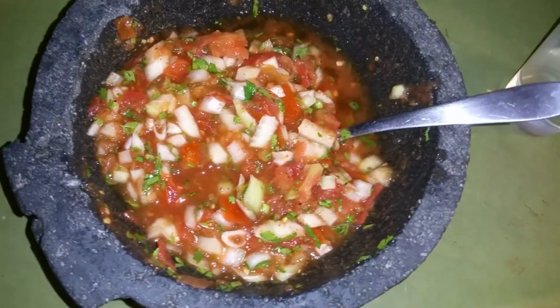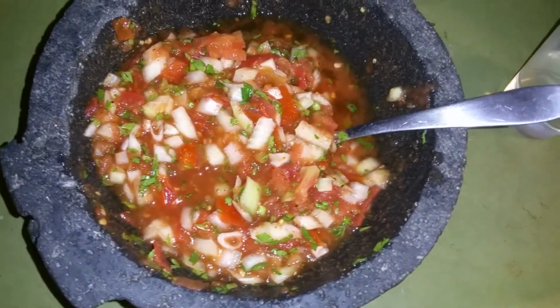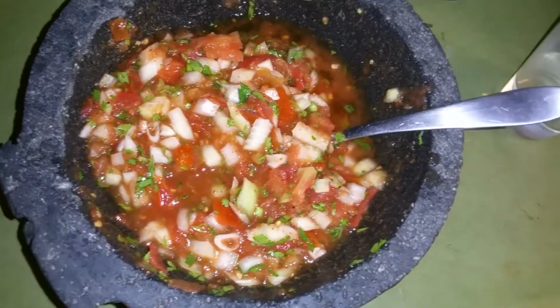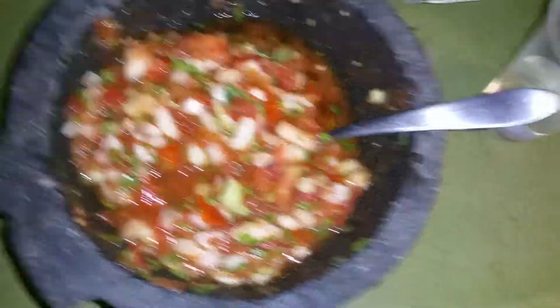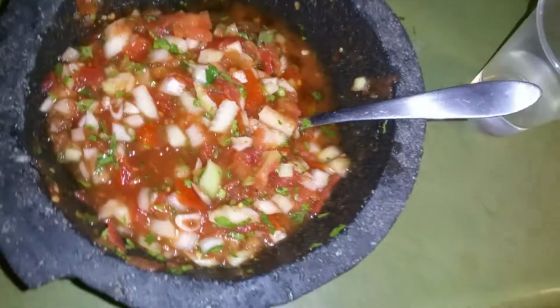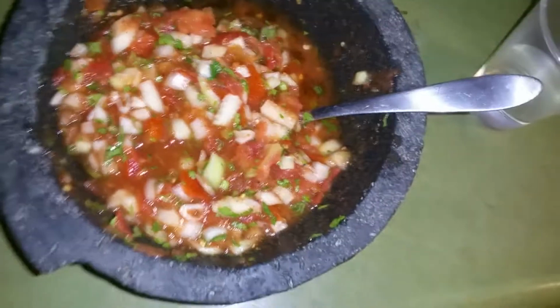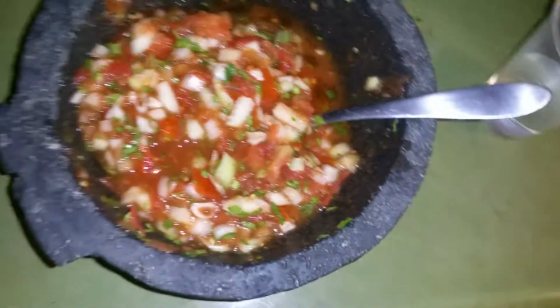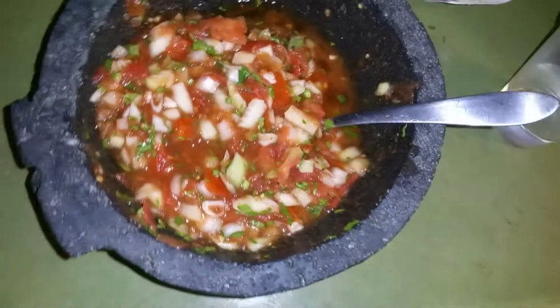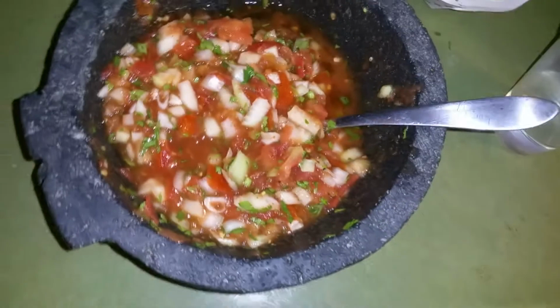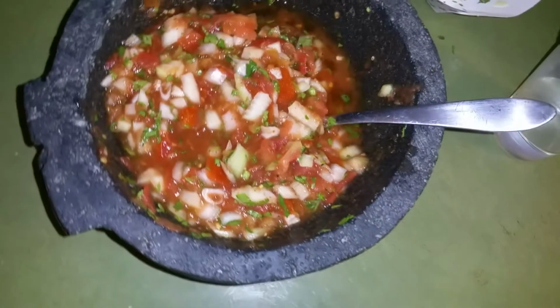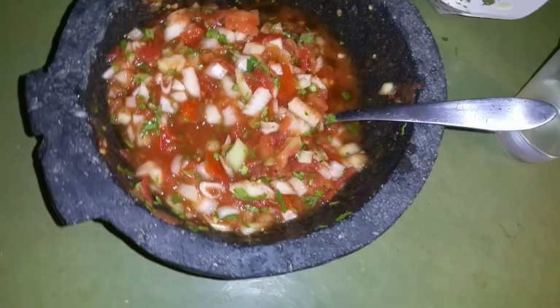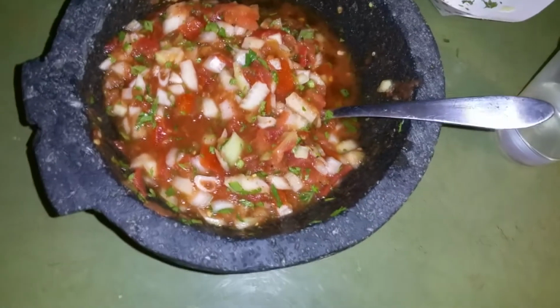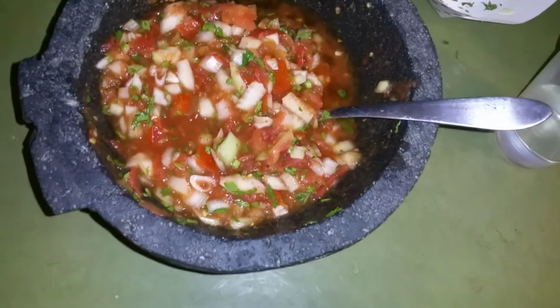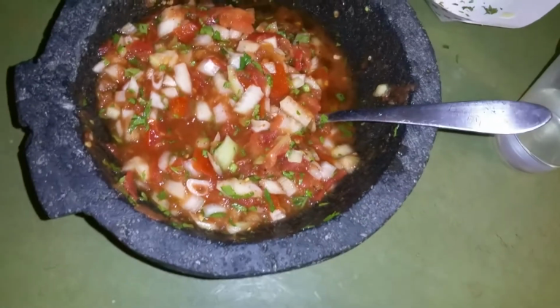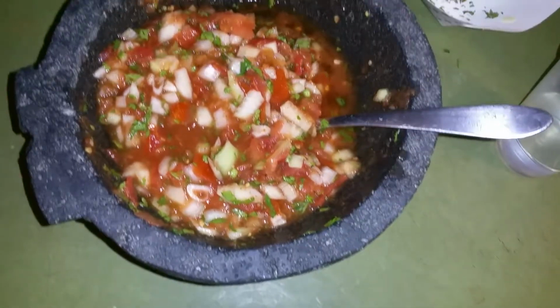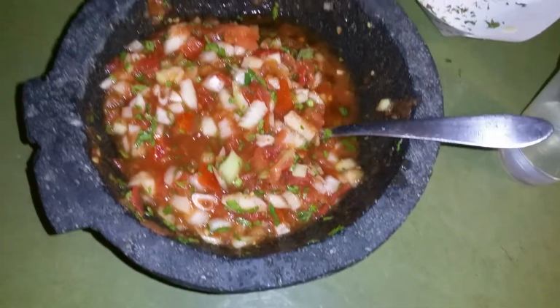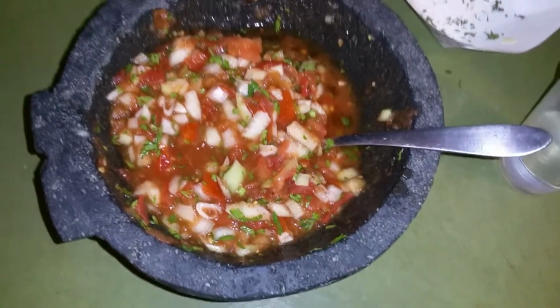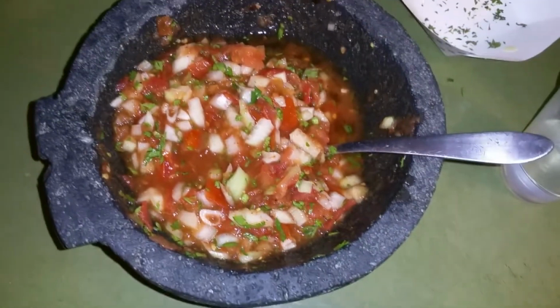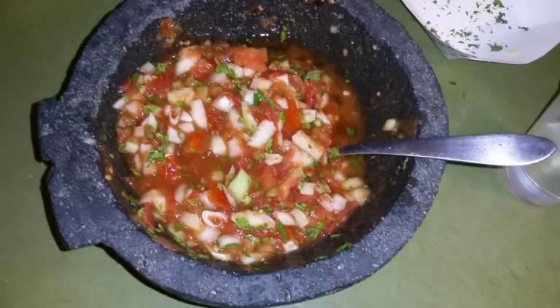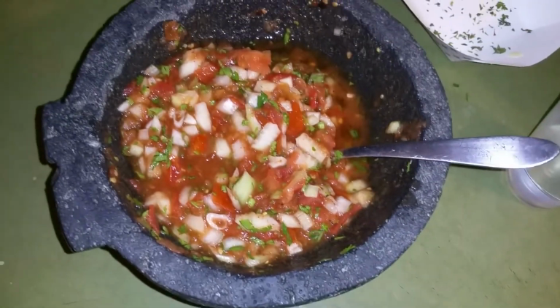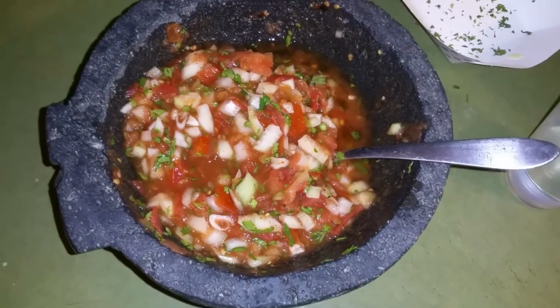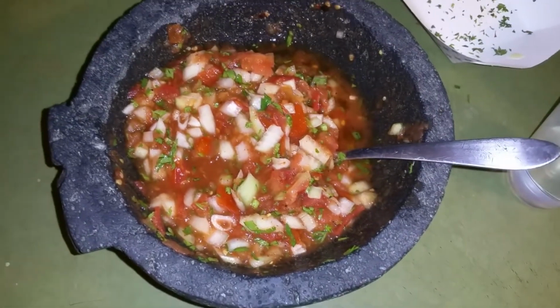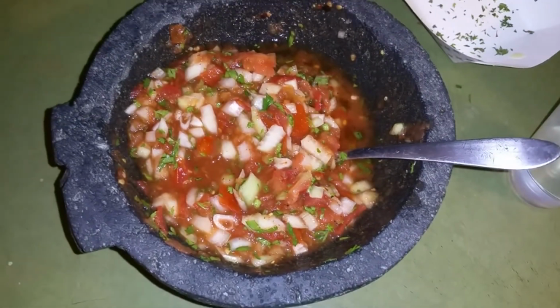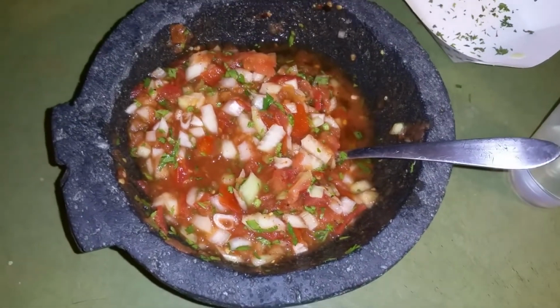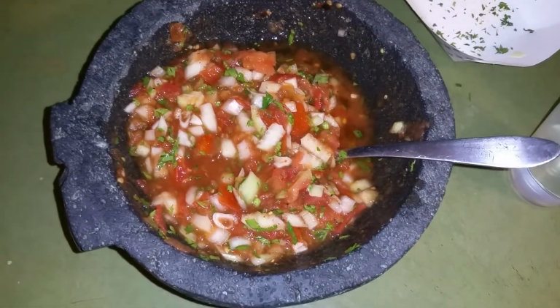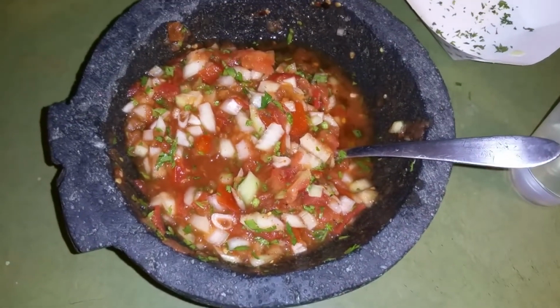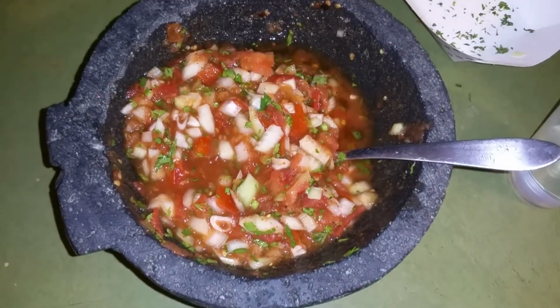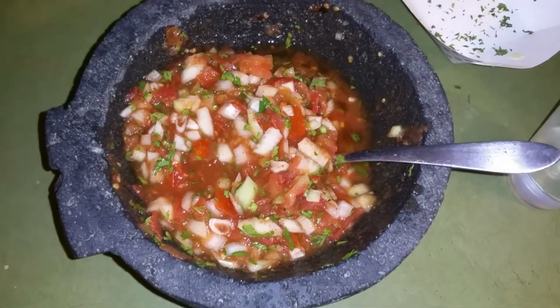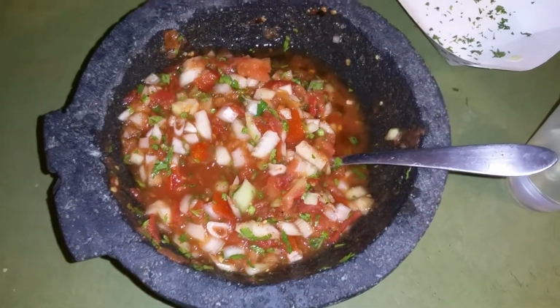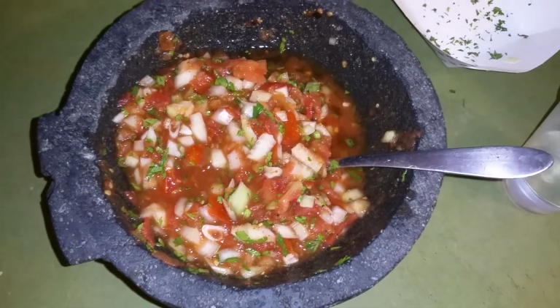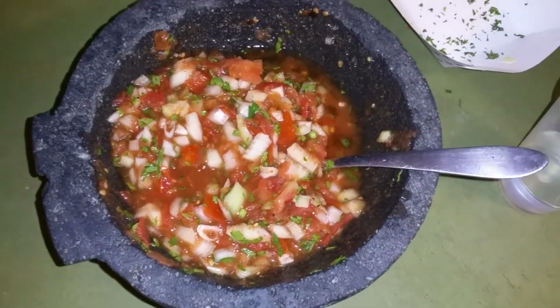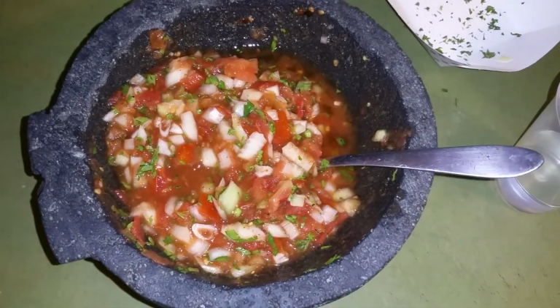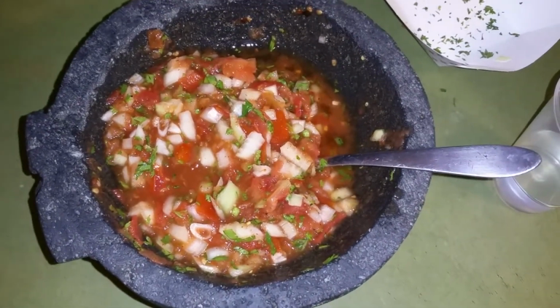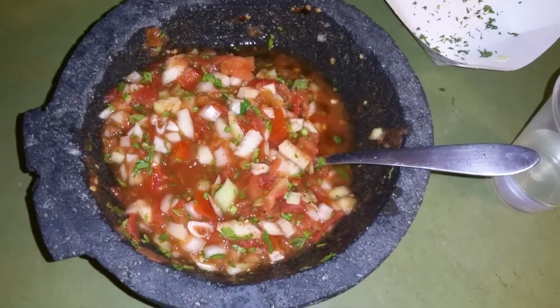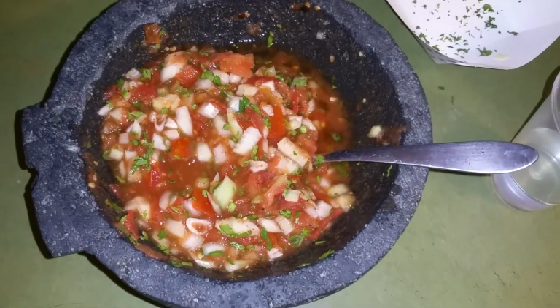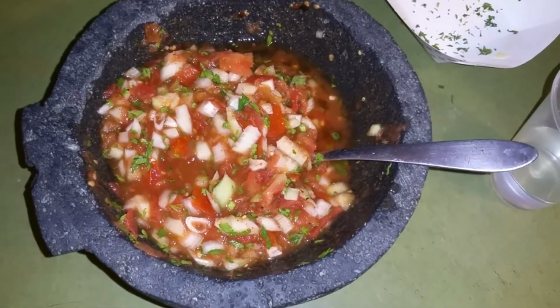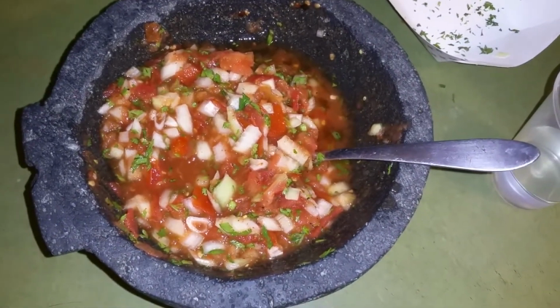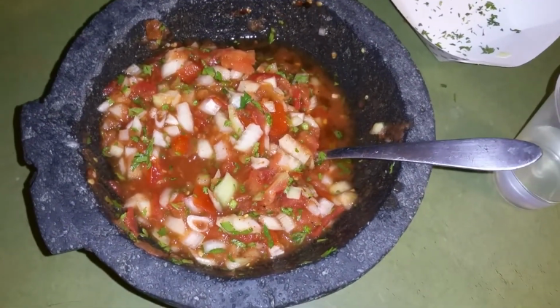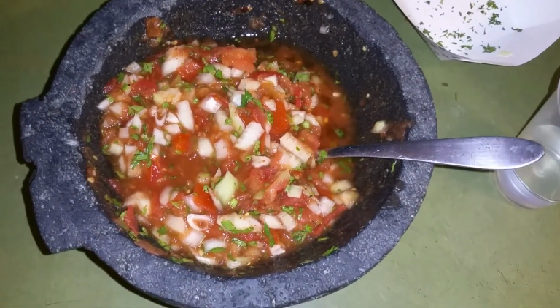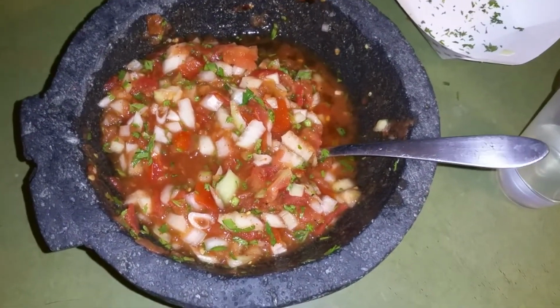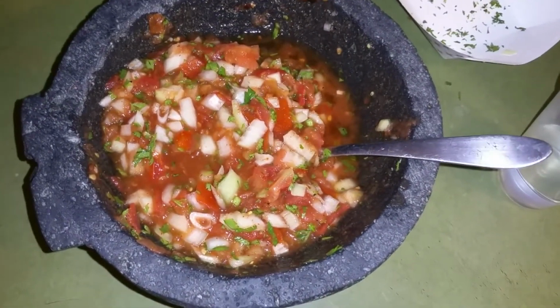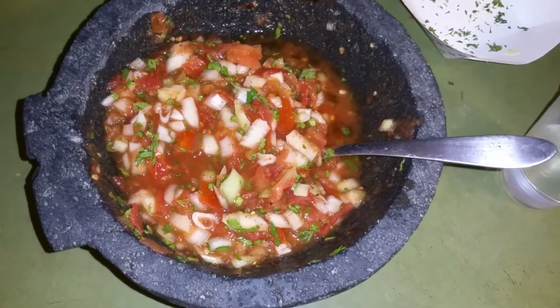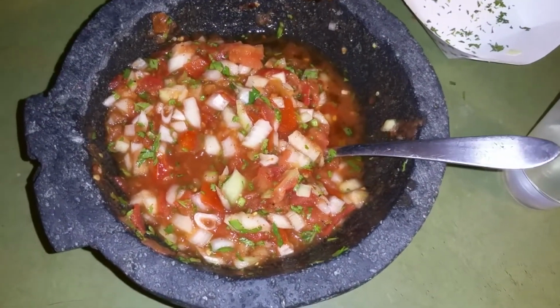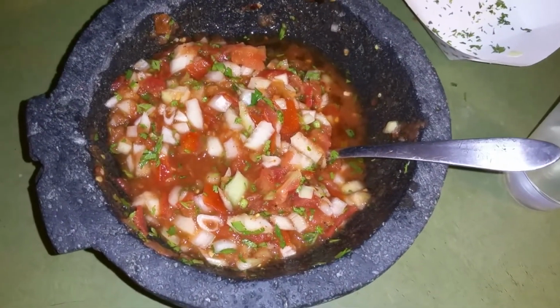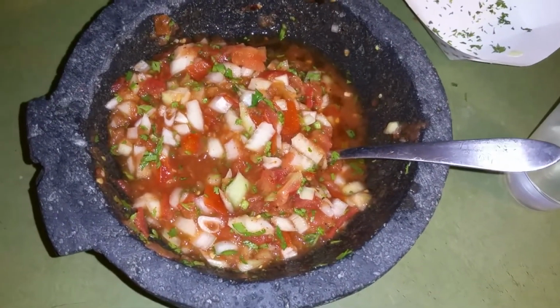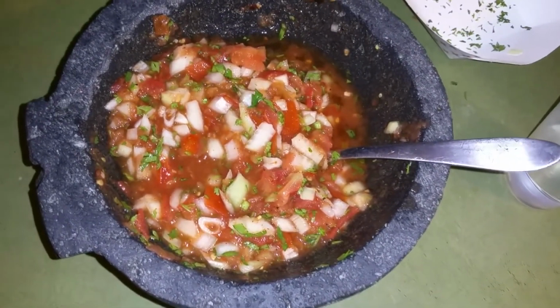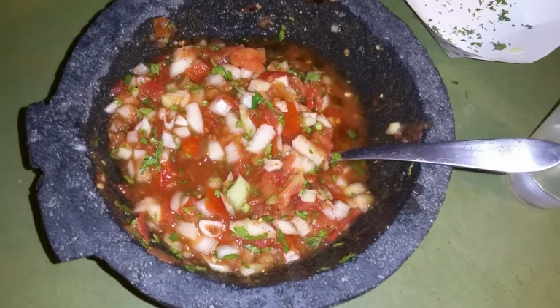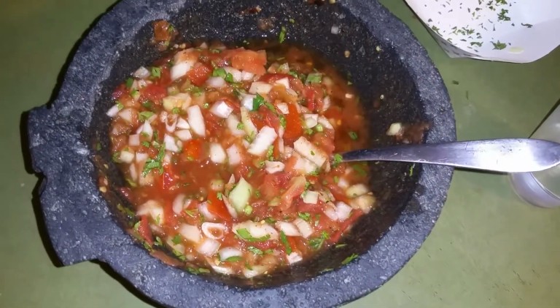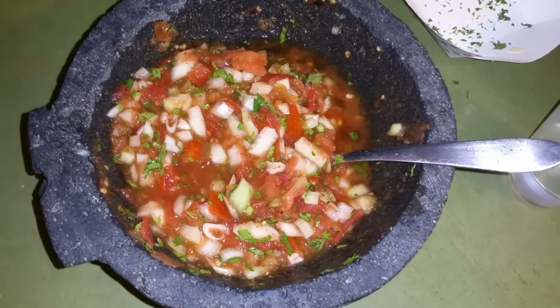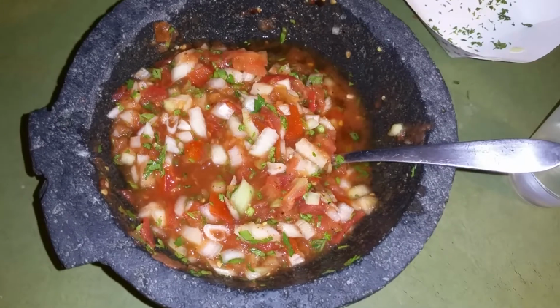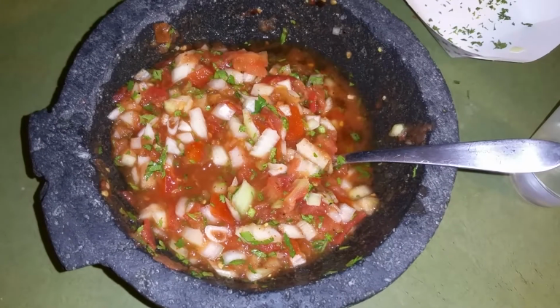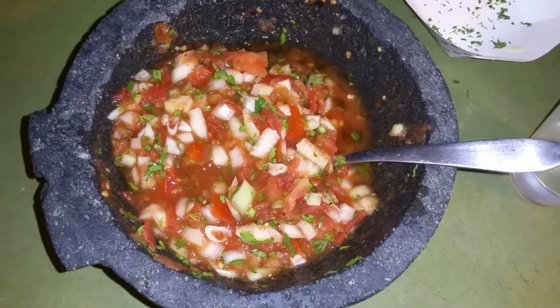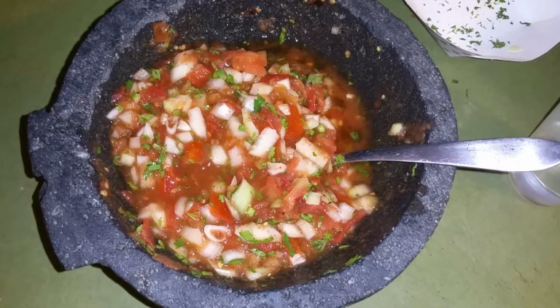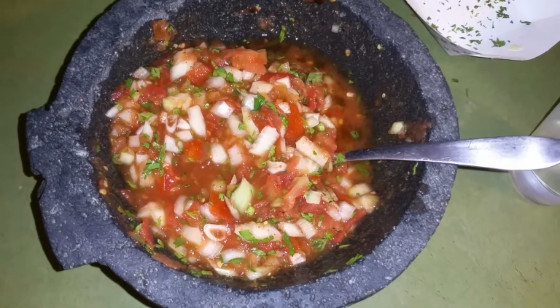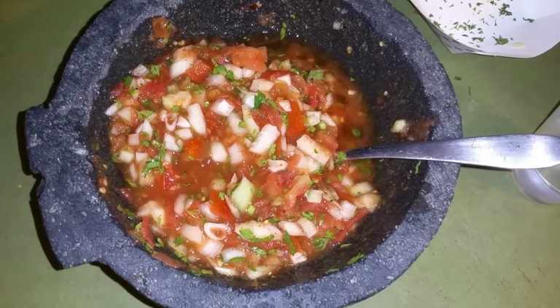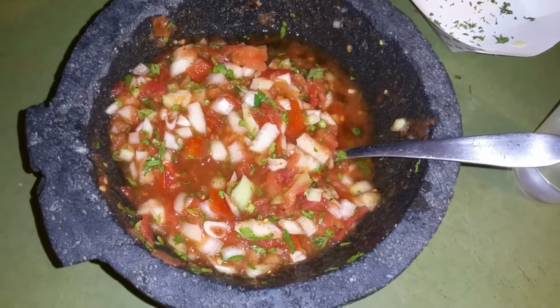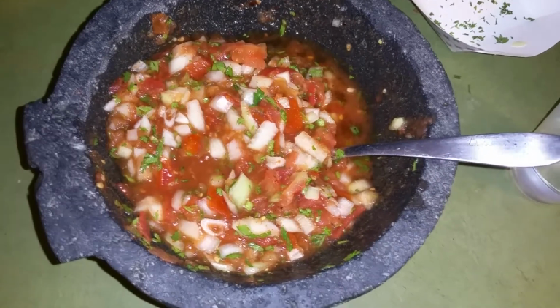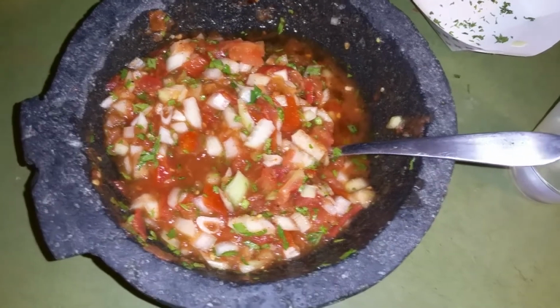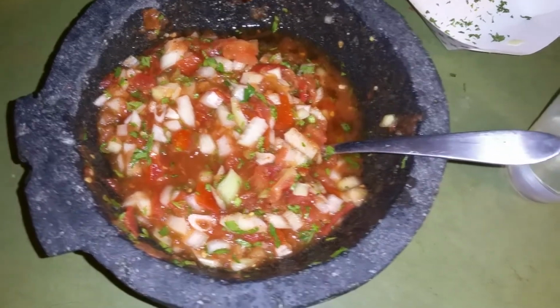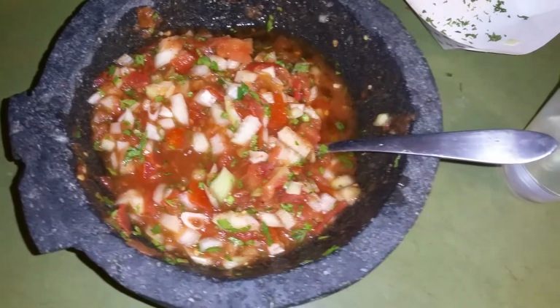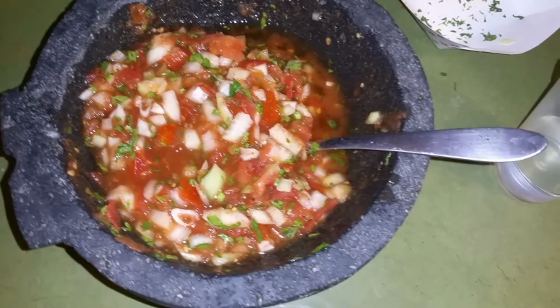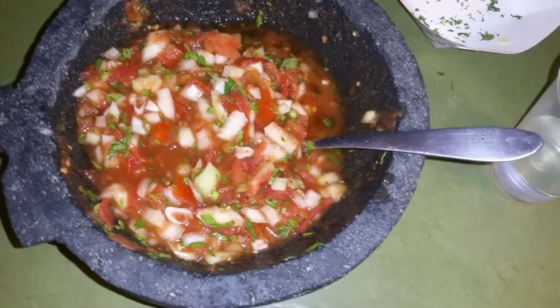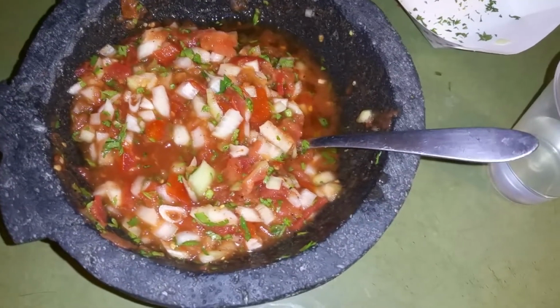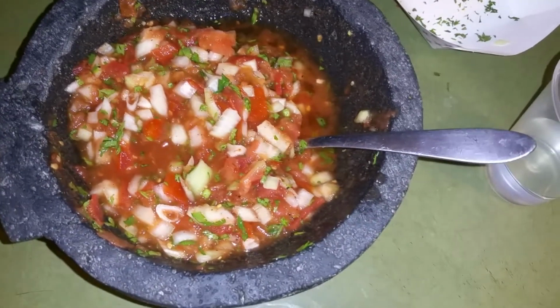And then your salsa's ready — for carne asada, for steak, for barbecue, for chips, for breakfast, whatever you want. It'll give you good vitamins and good nutrients.